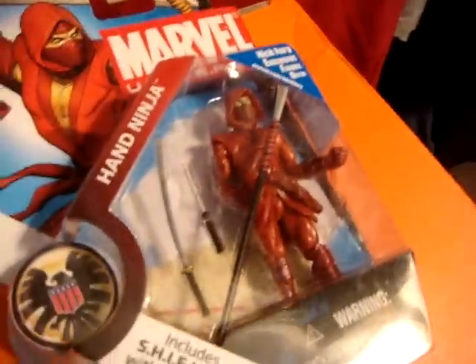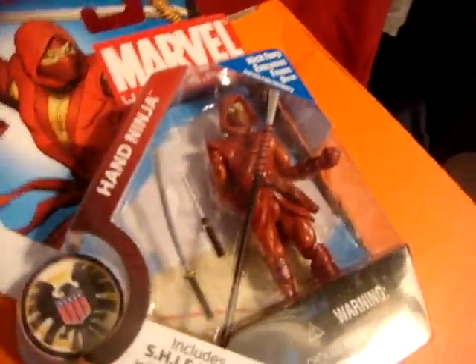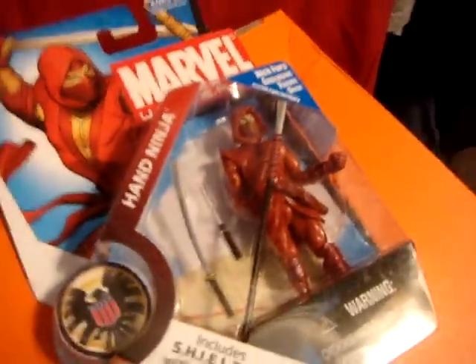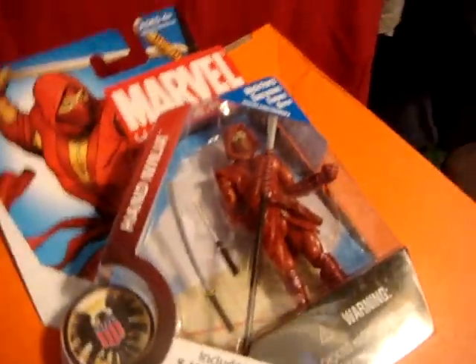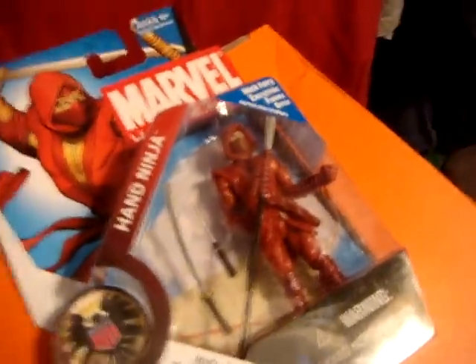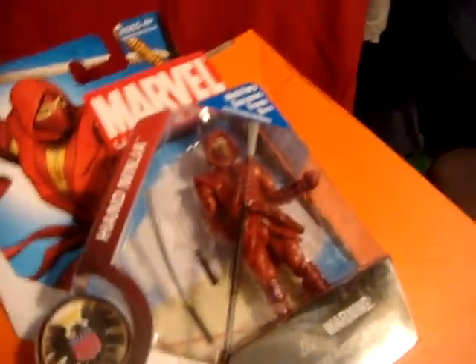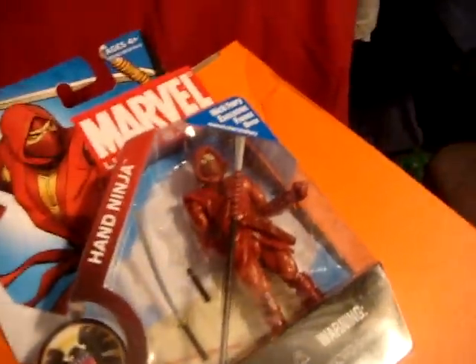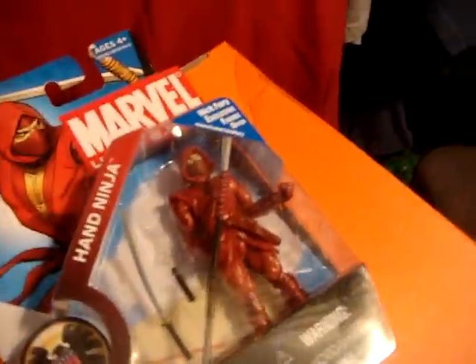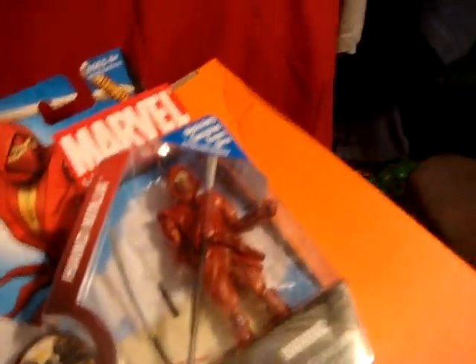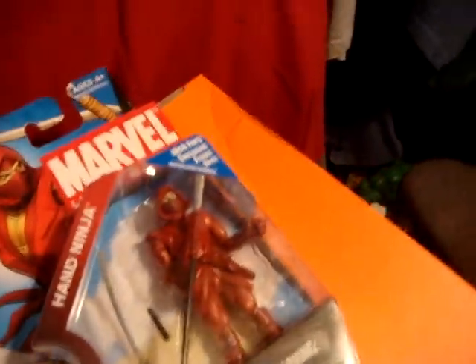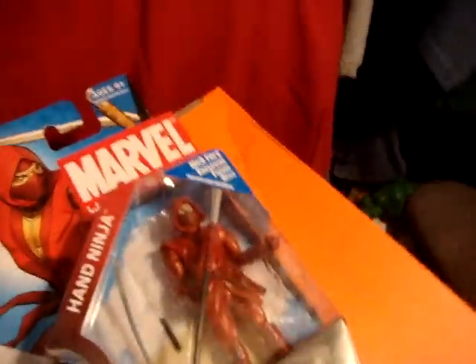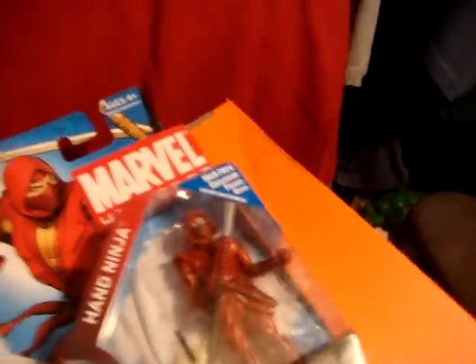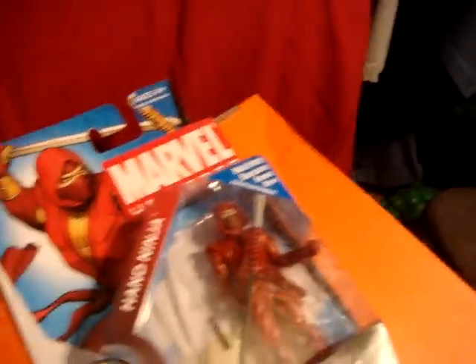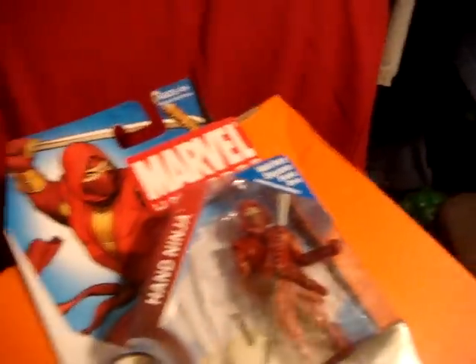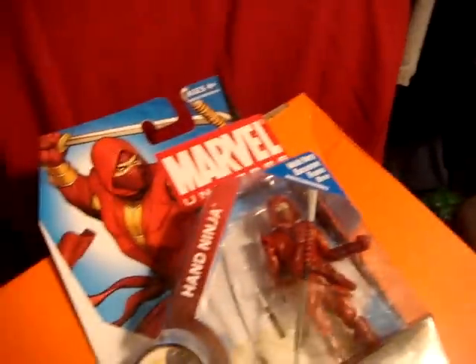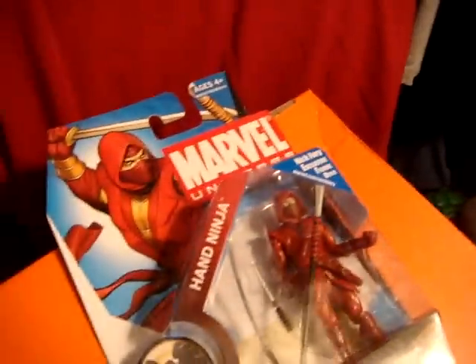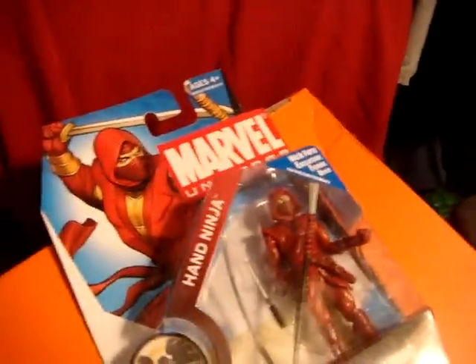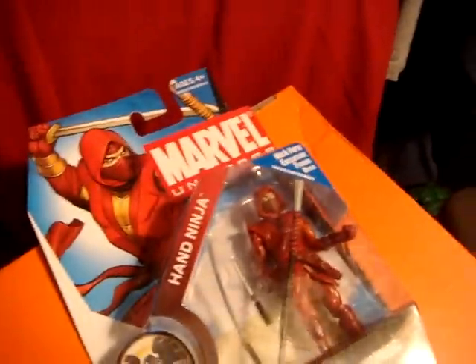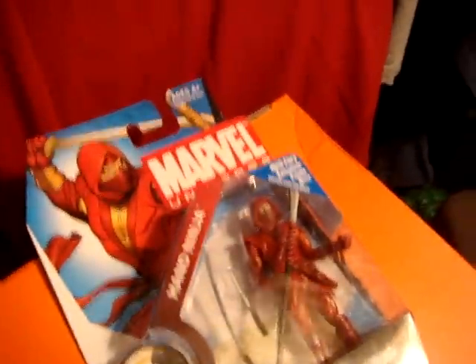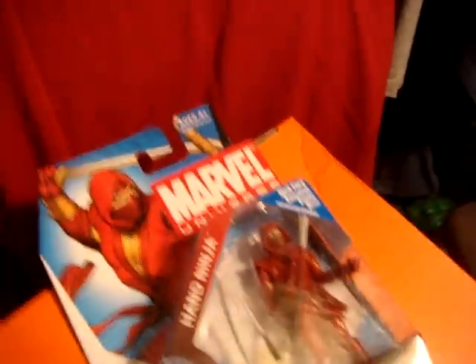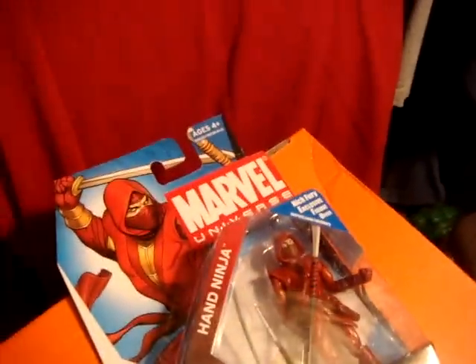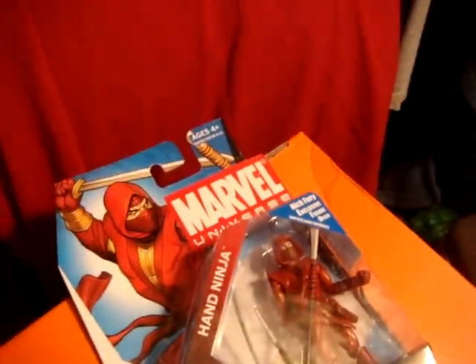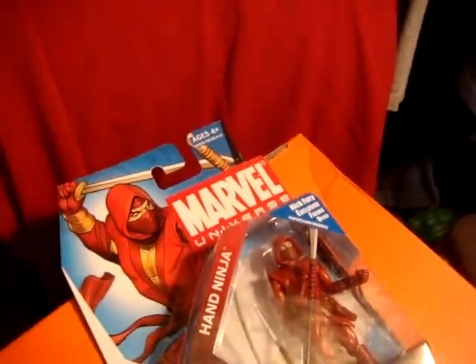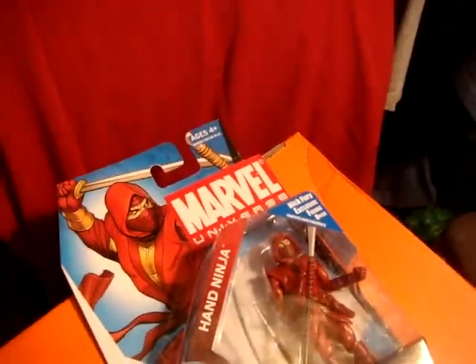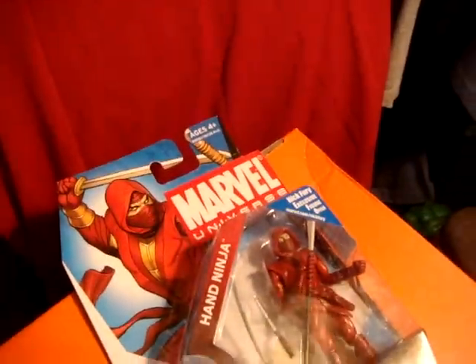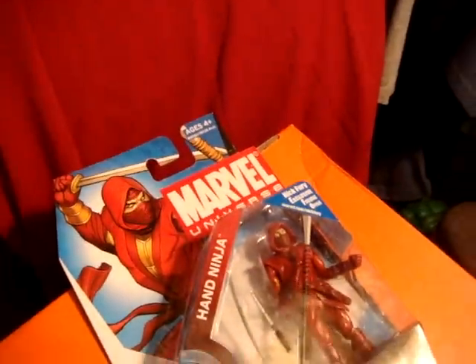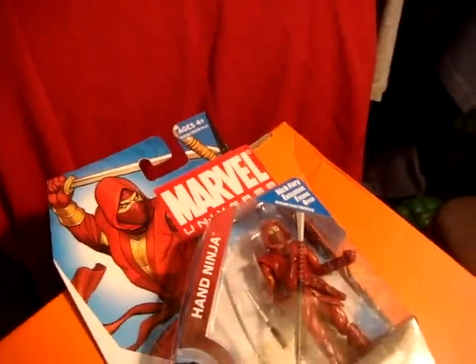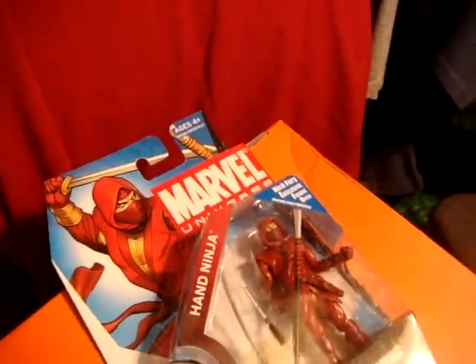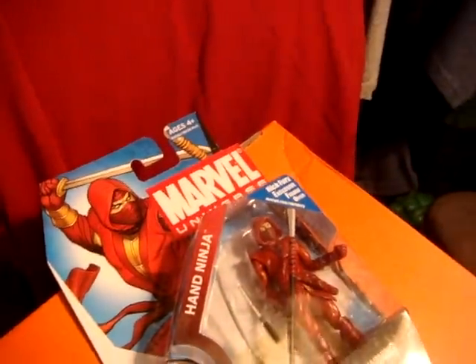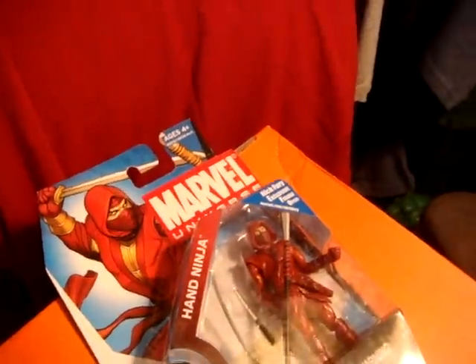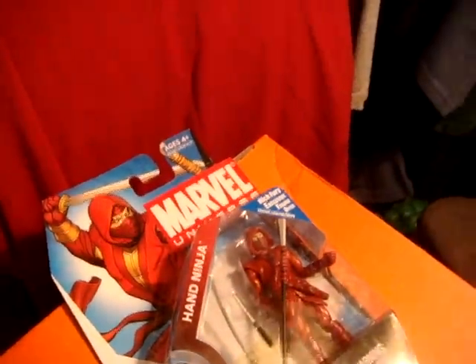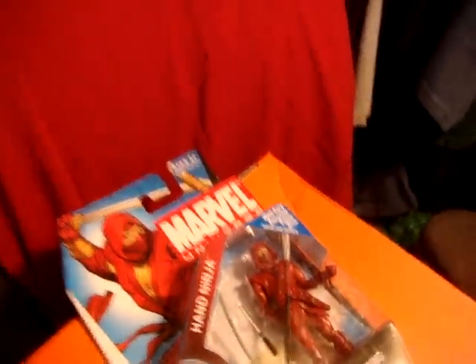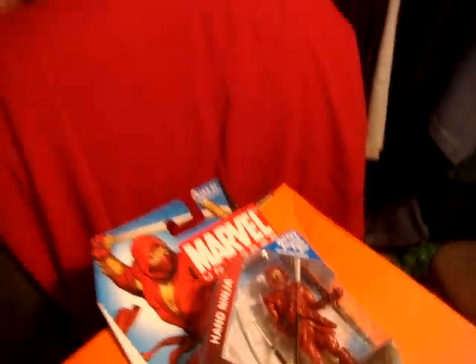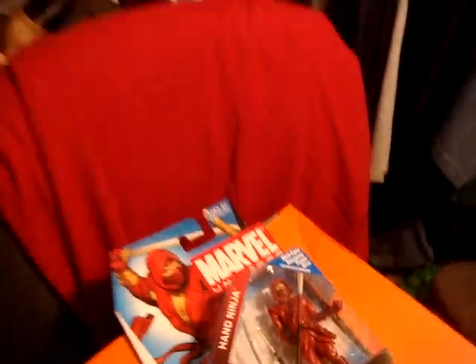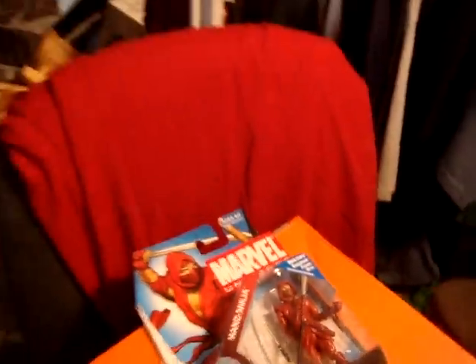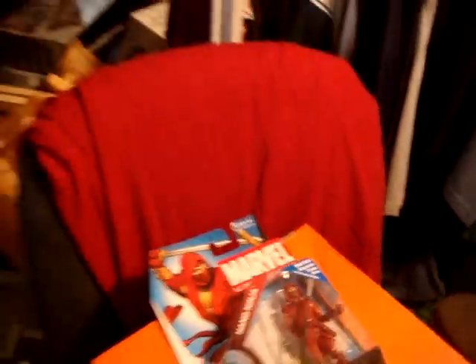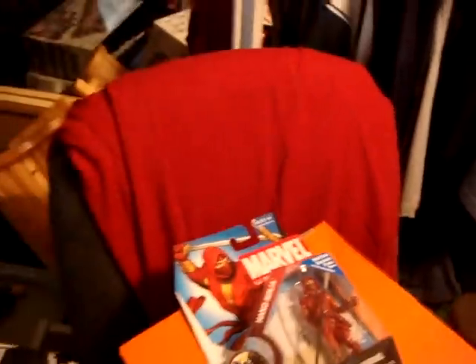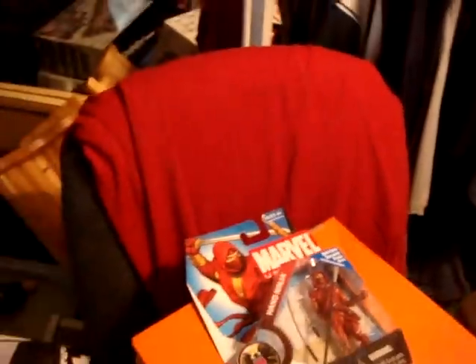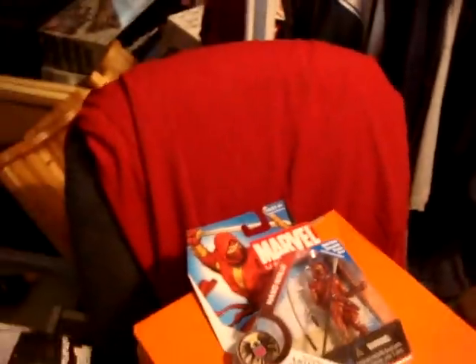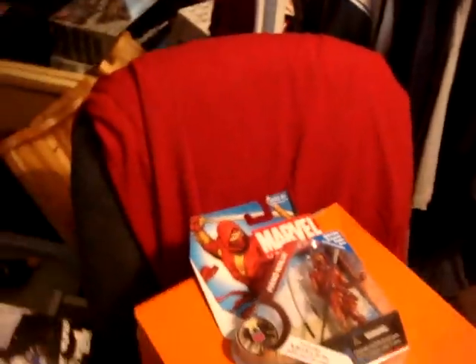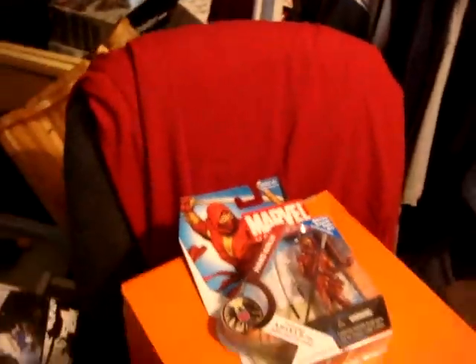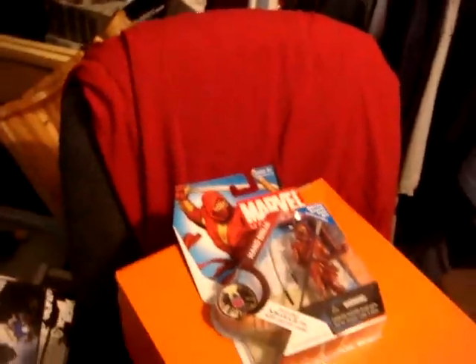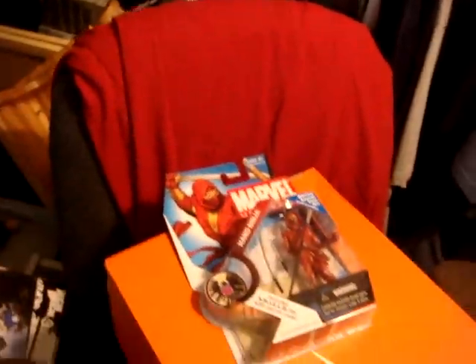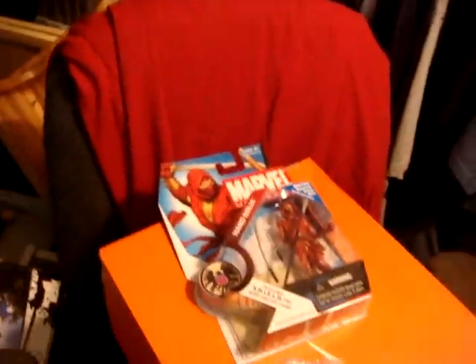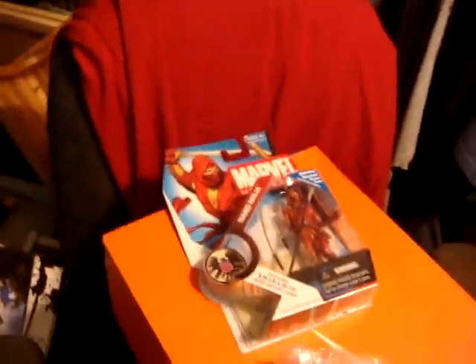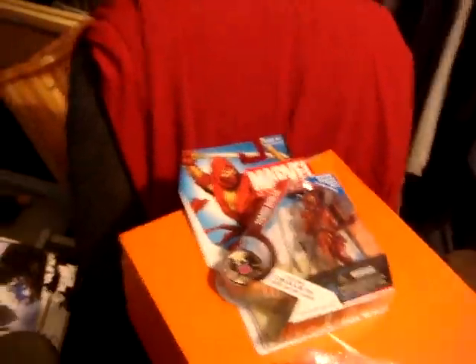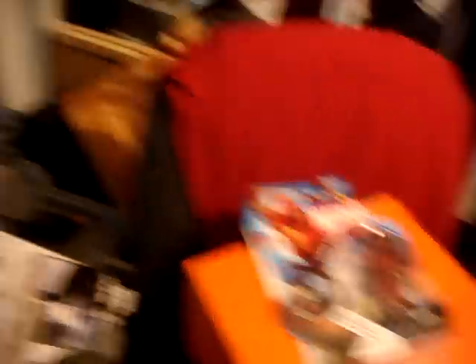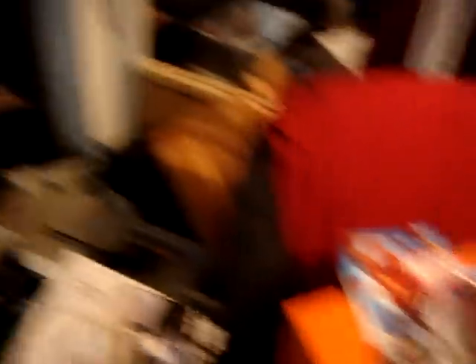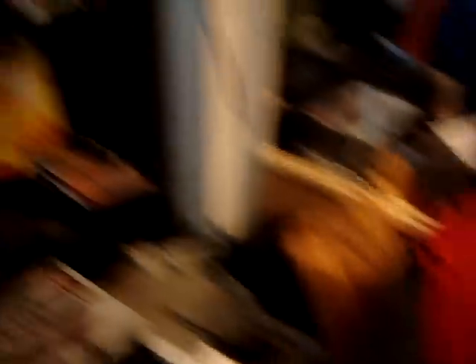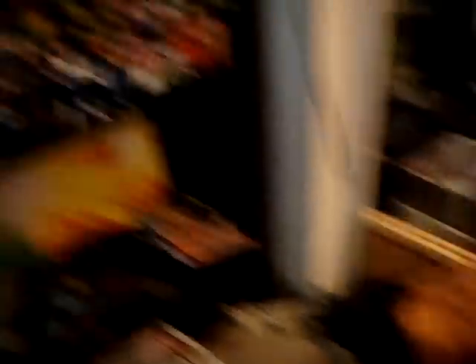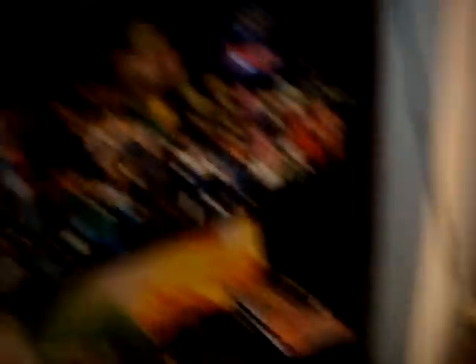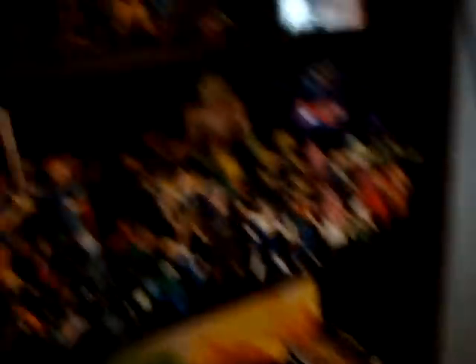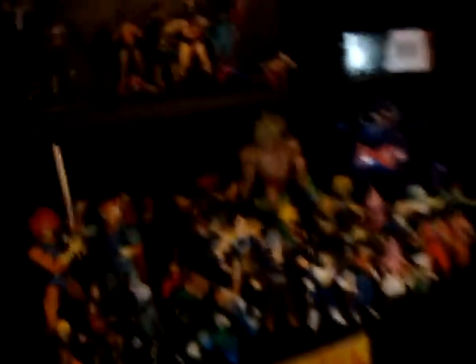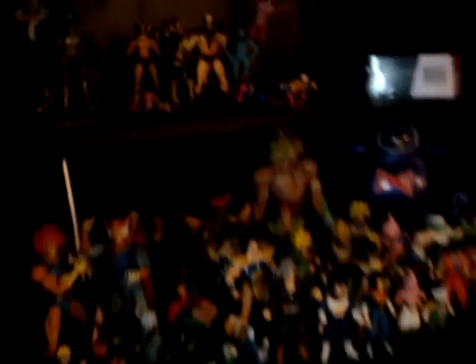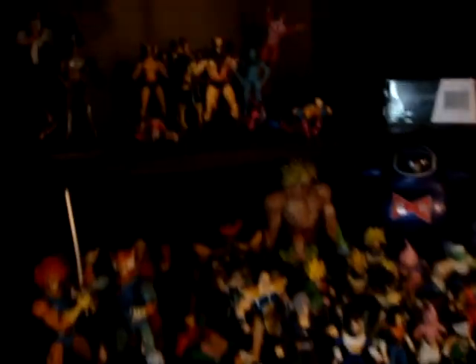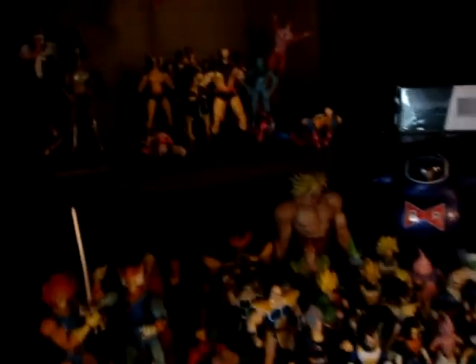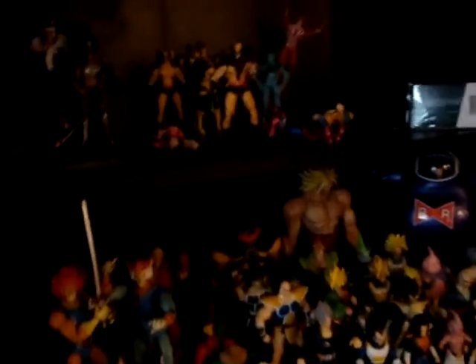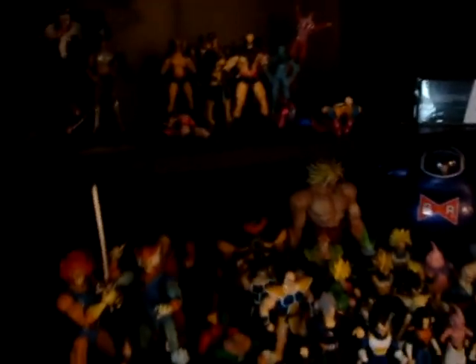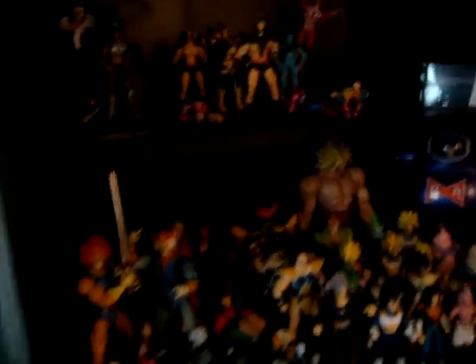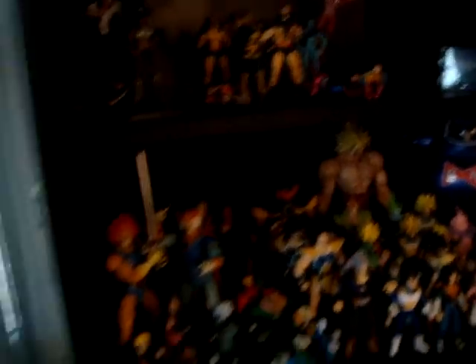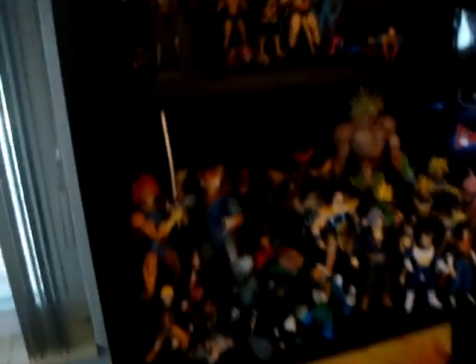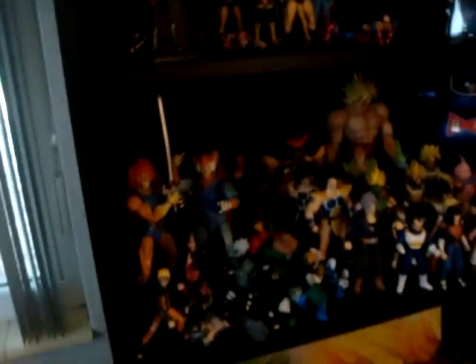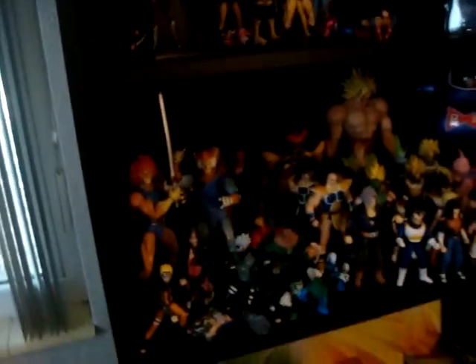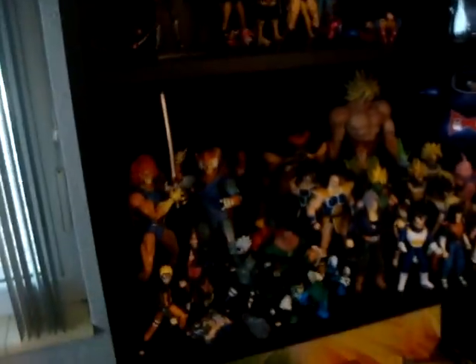Hey Ninja from Marvel Mark — thank you, man. And I traded with J.R. Nightmare. I also got the Movie Masters Kilowog, which is really cool.